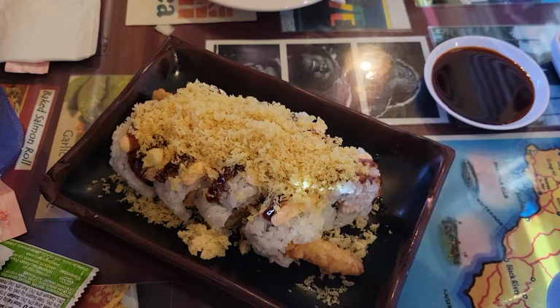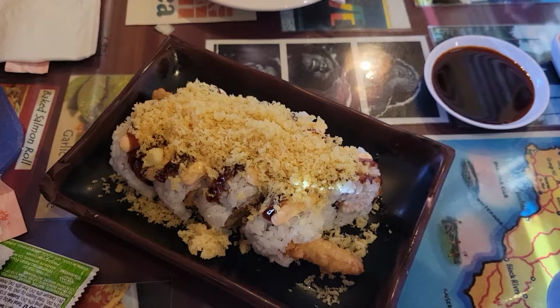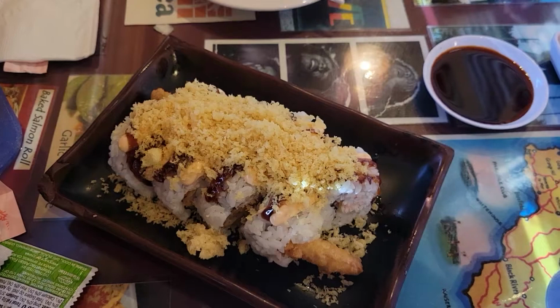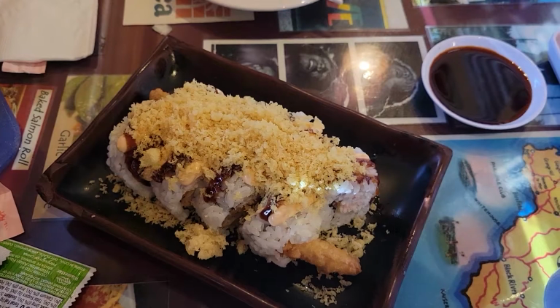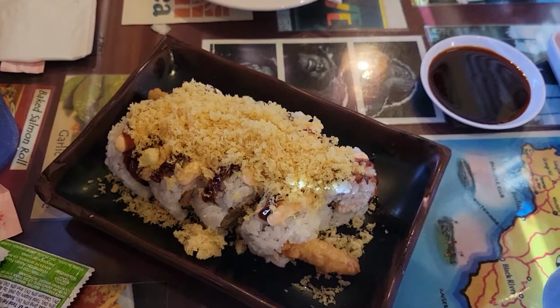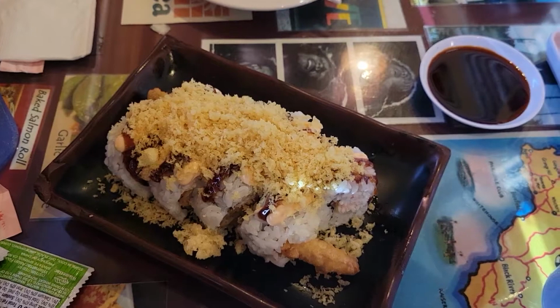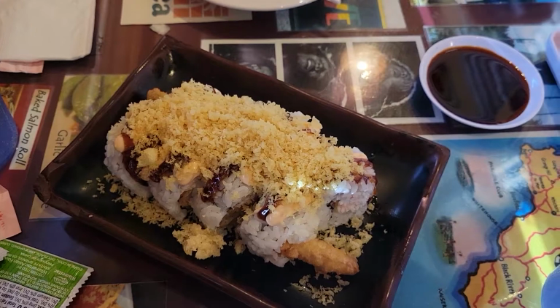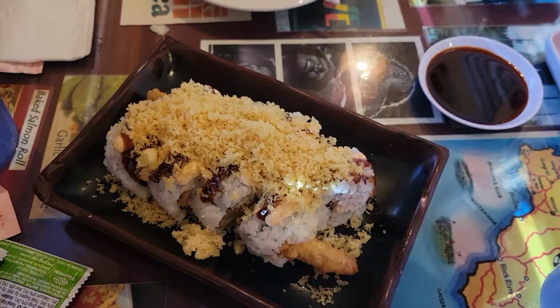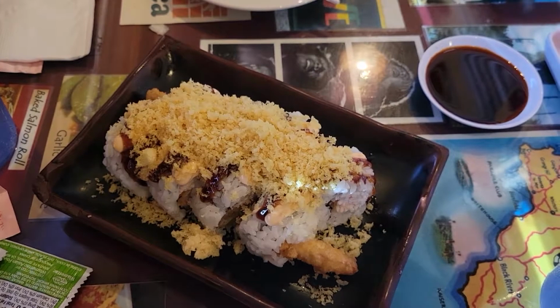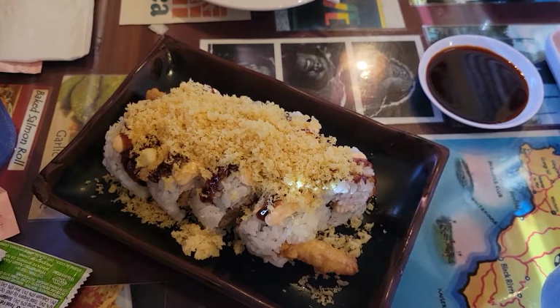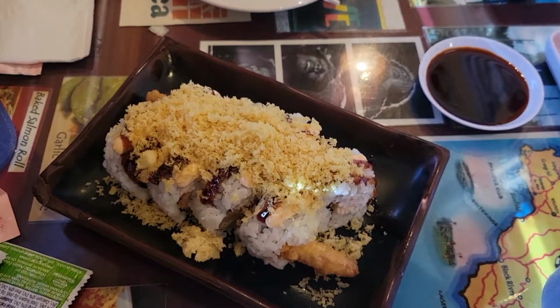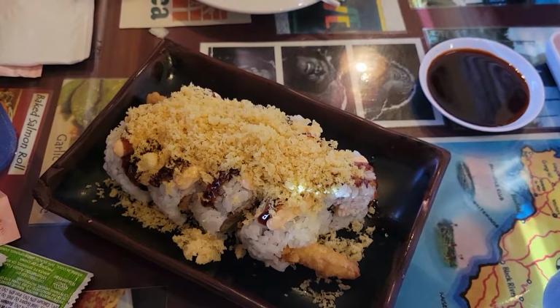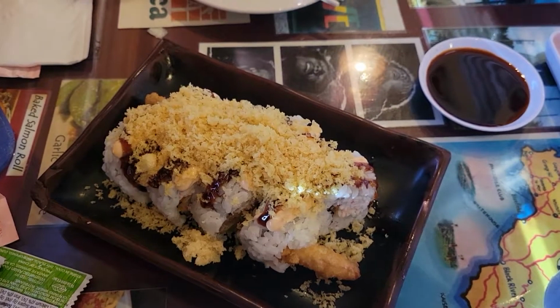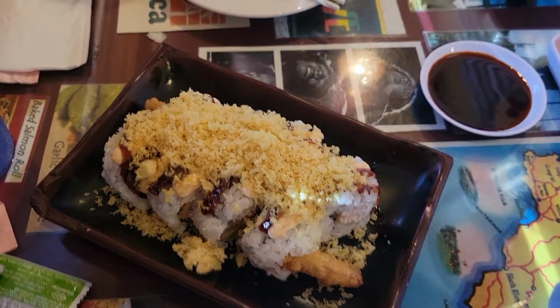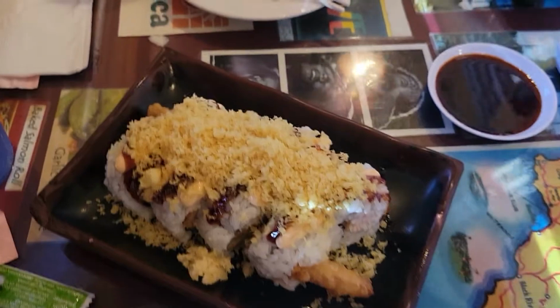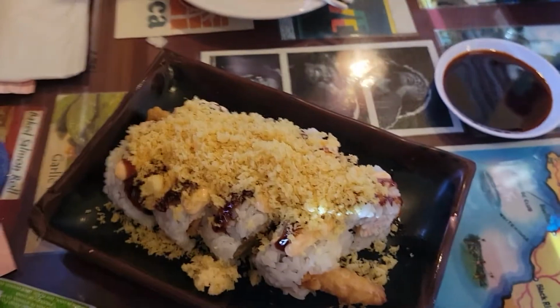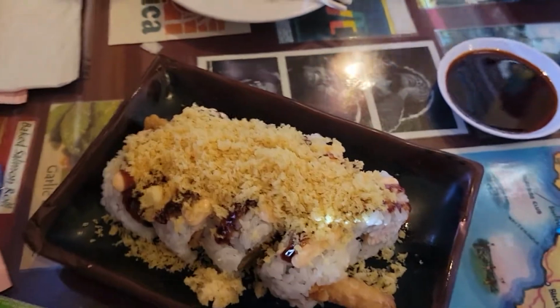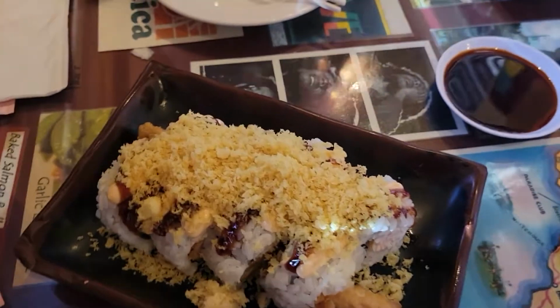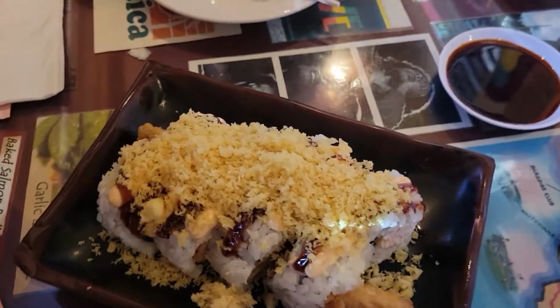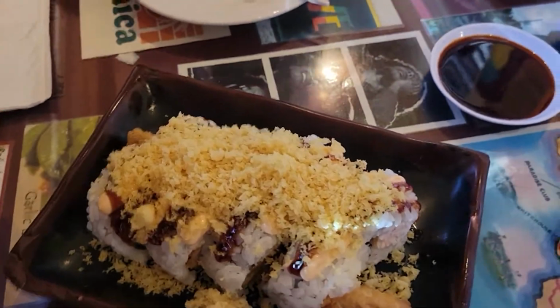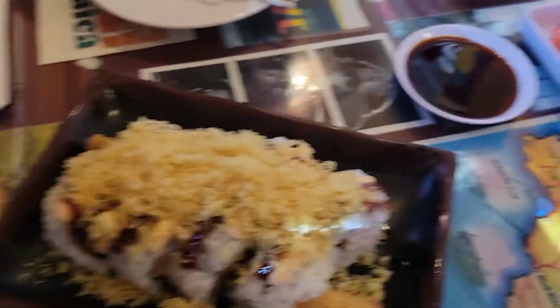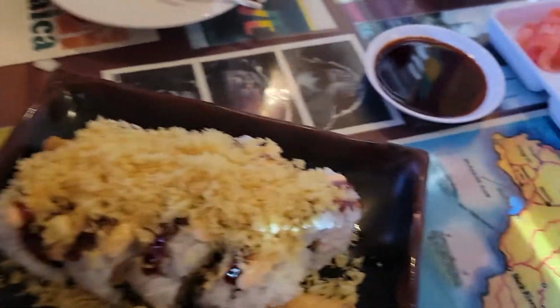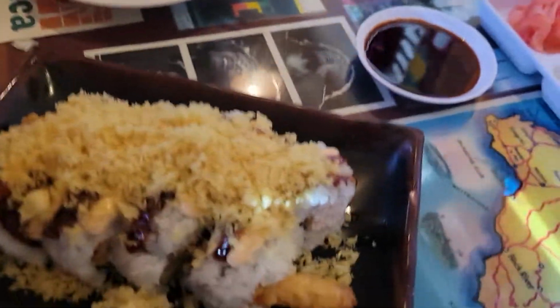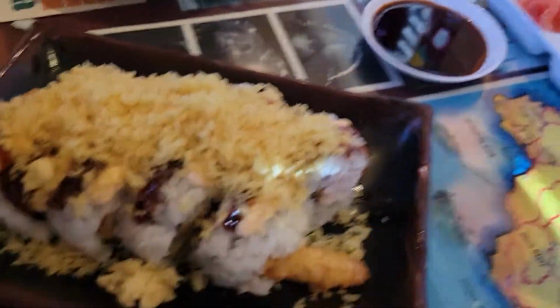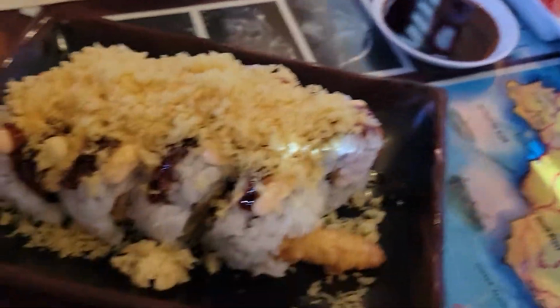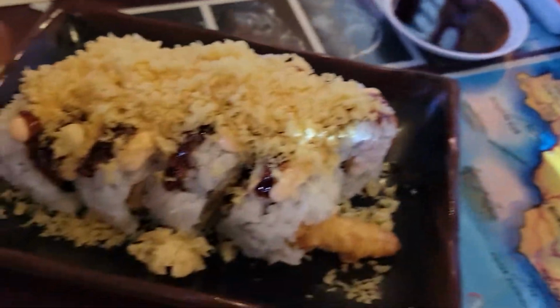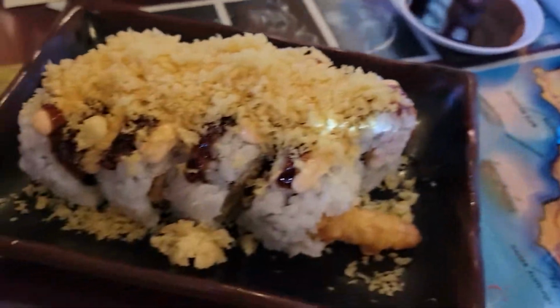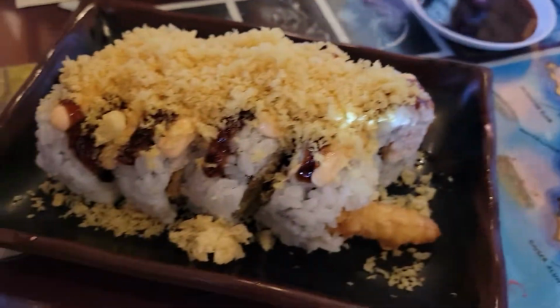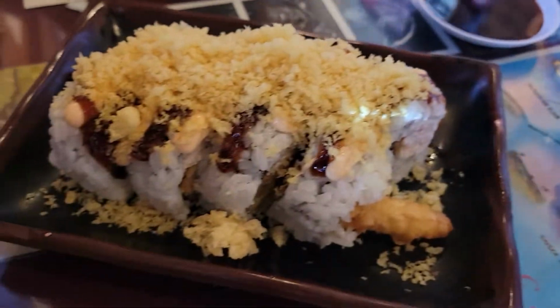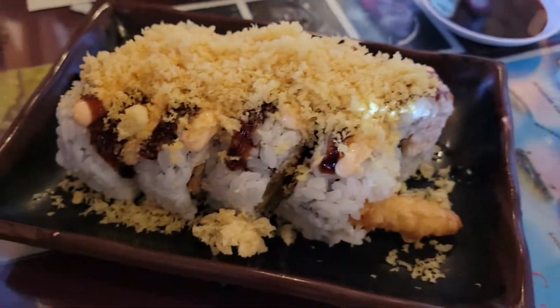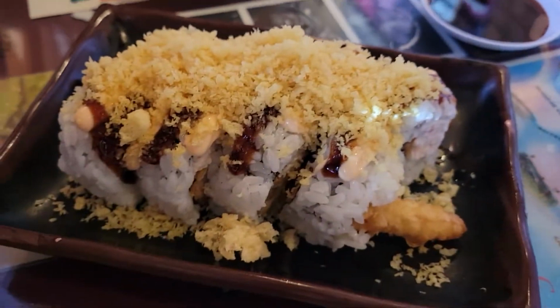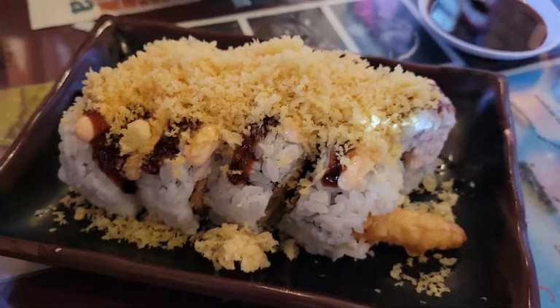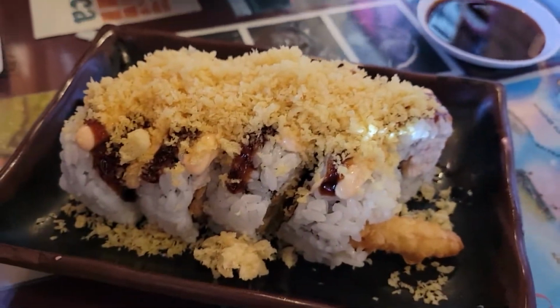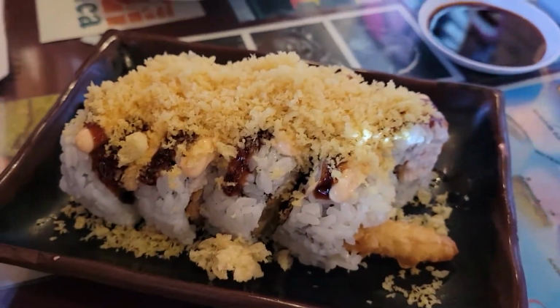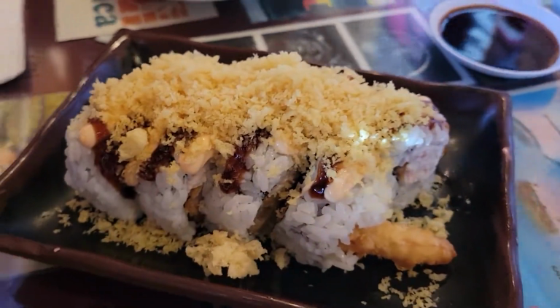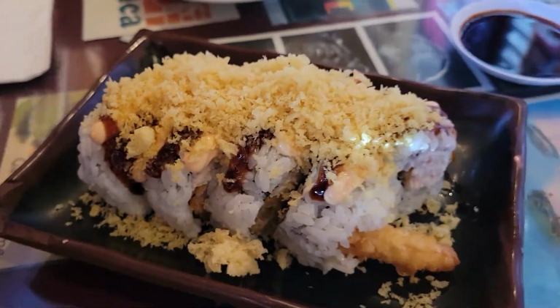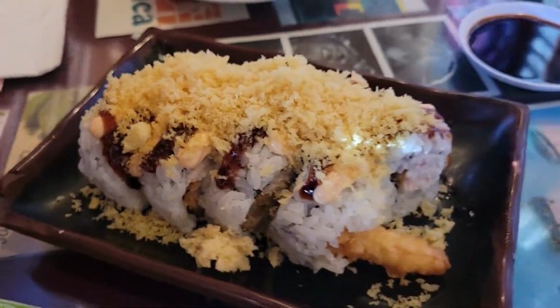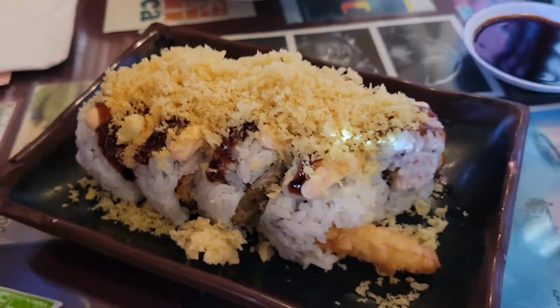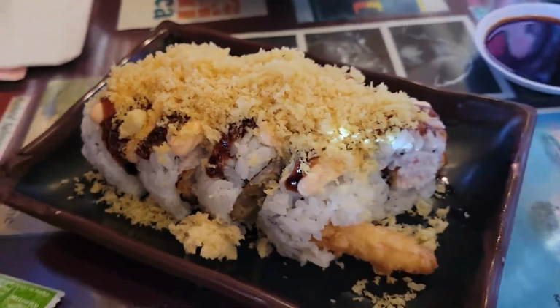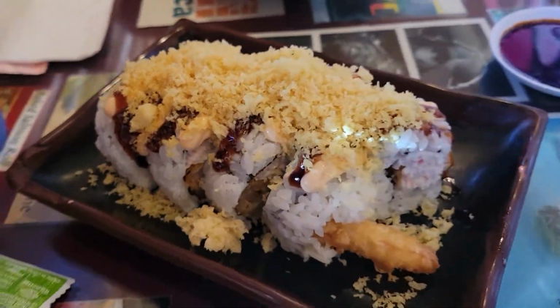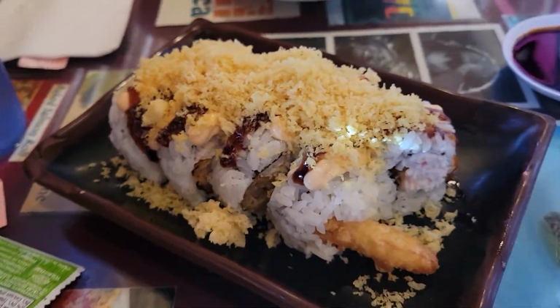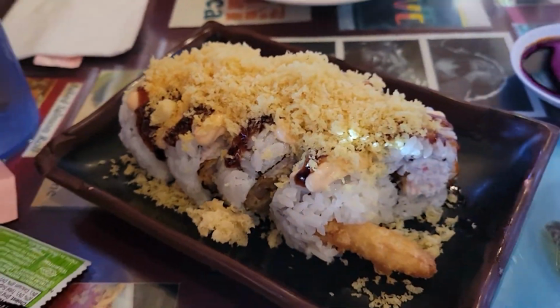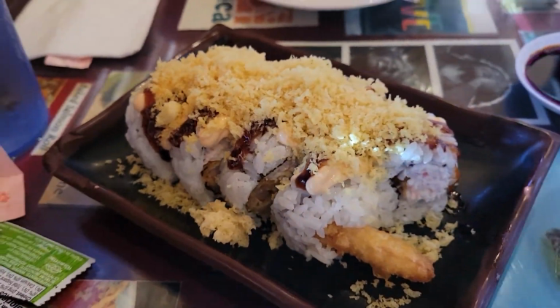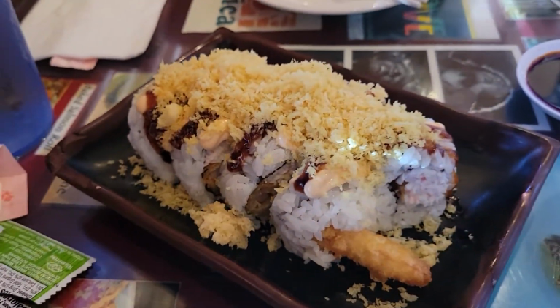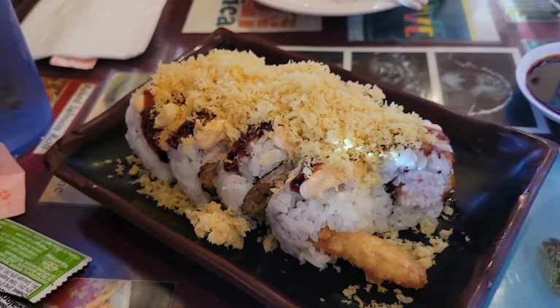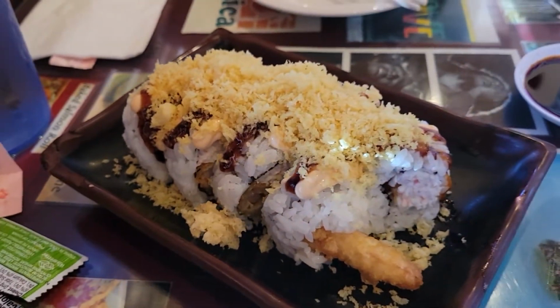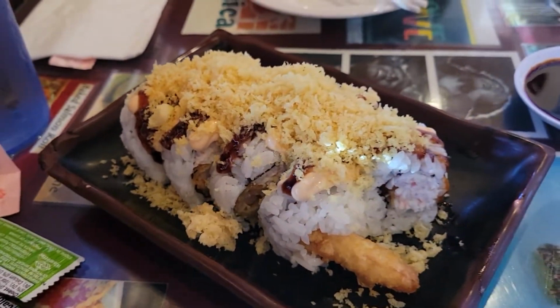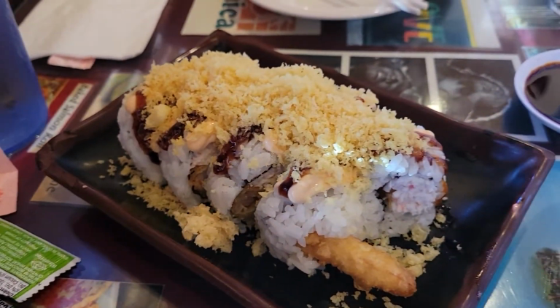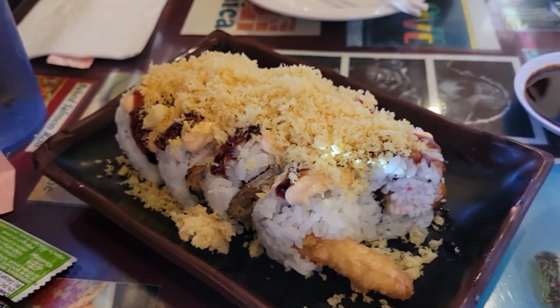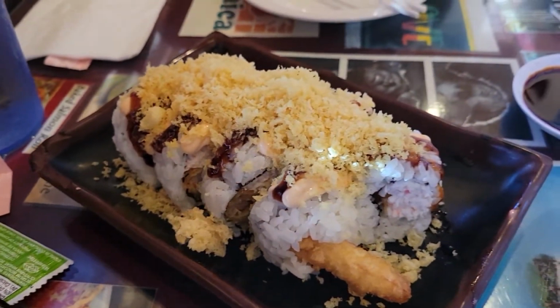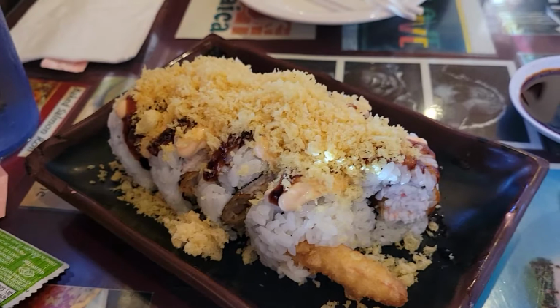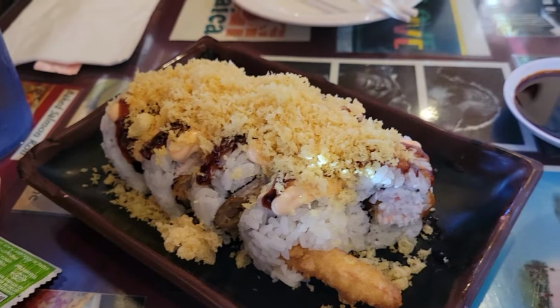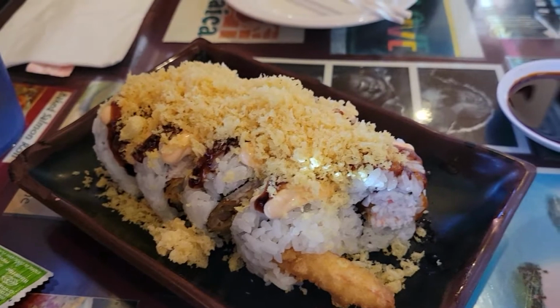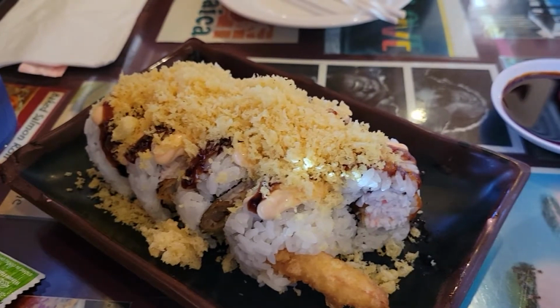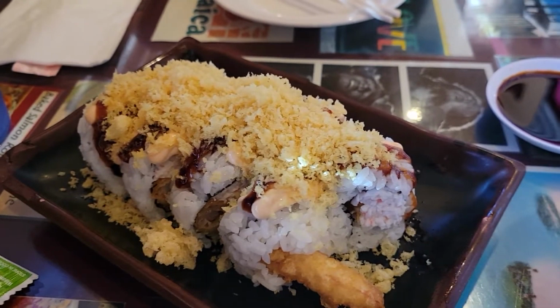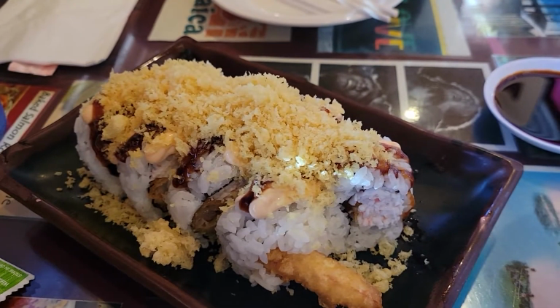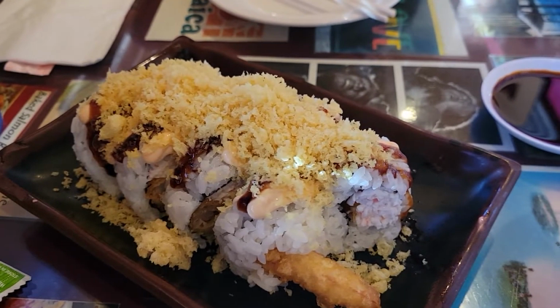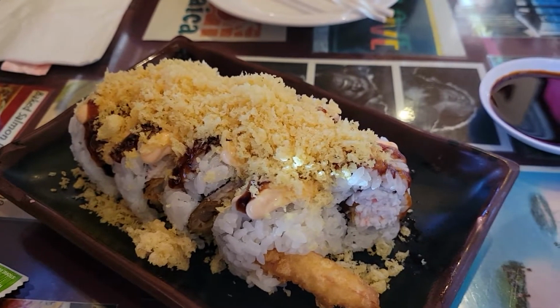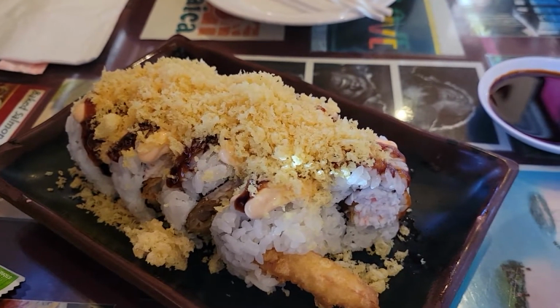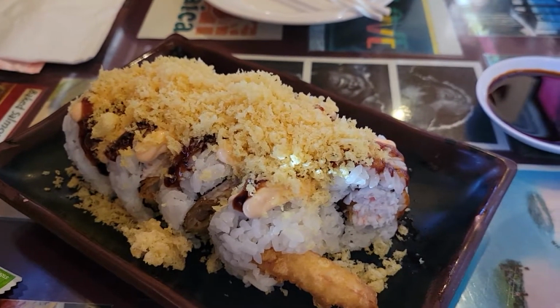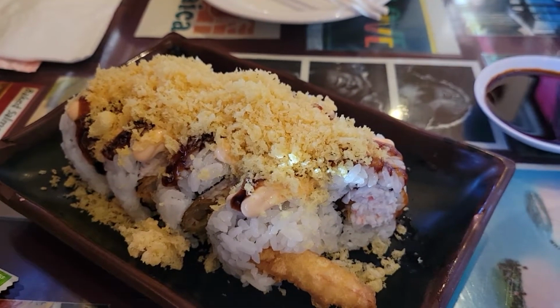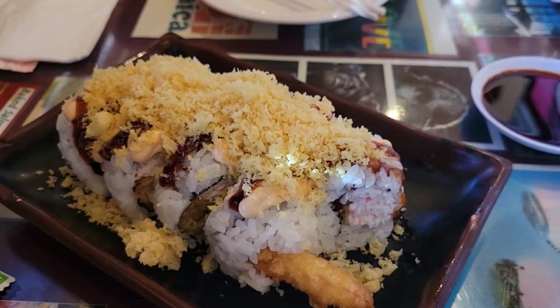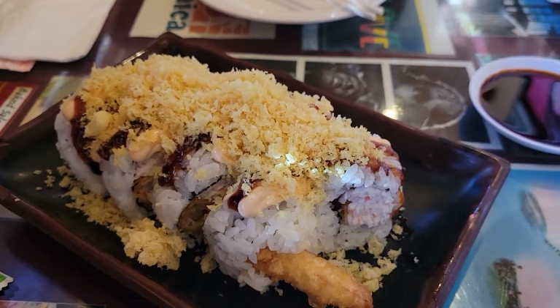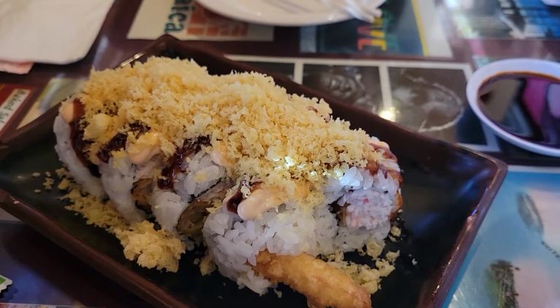We are here at Sushi Diner and this is the first roll, the crunchy roll with shrimp and some tempura crunch on top.